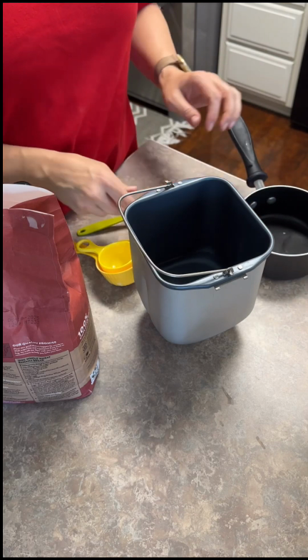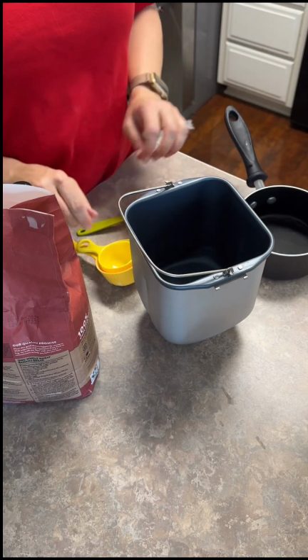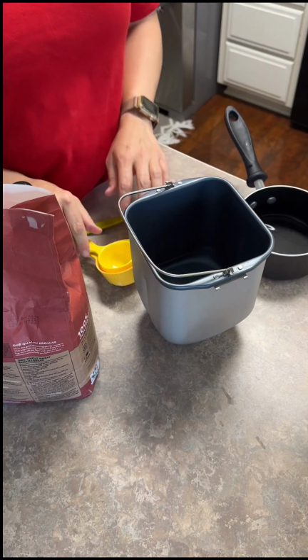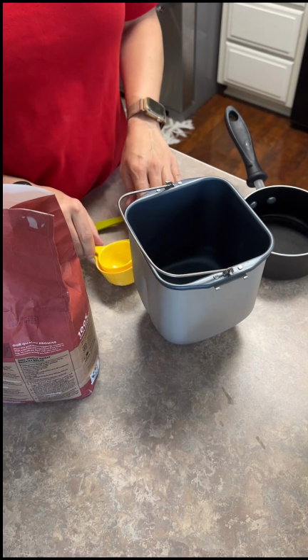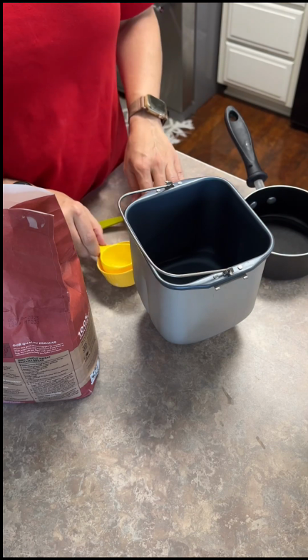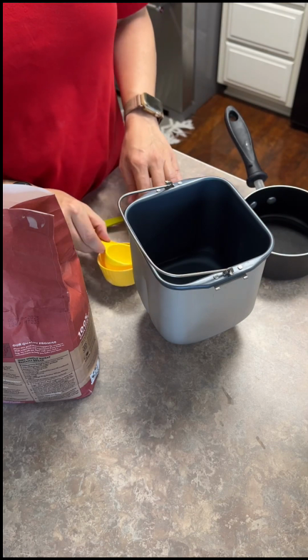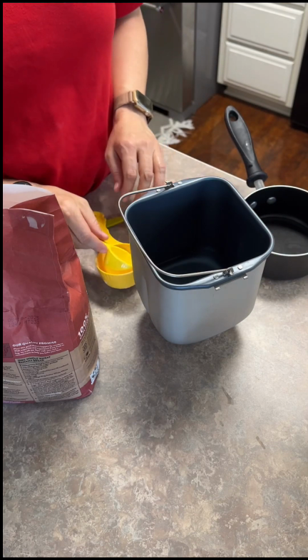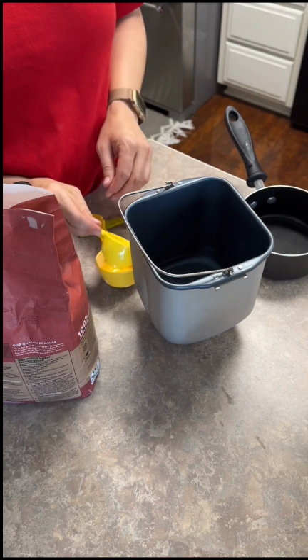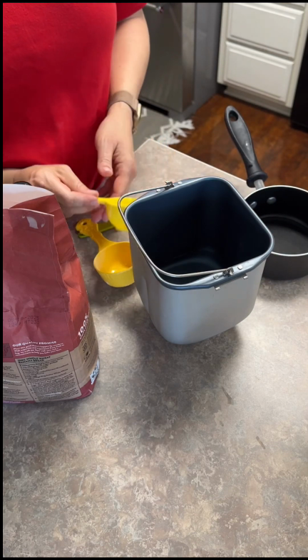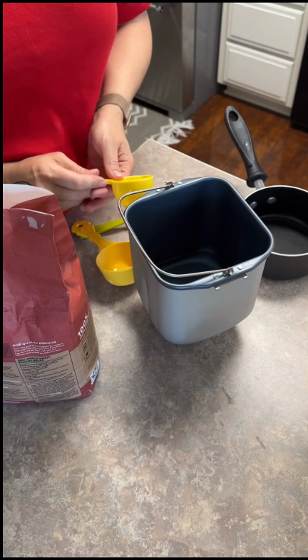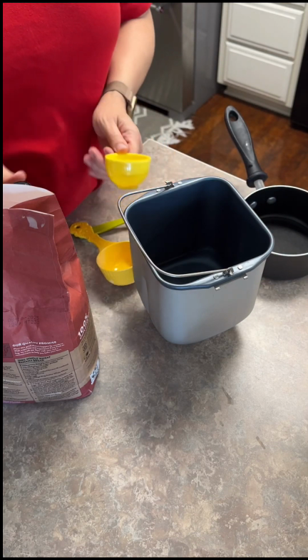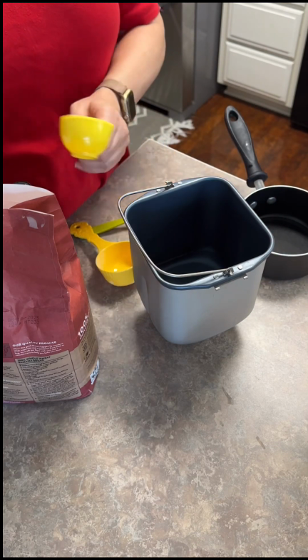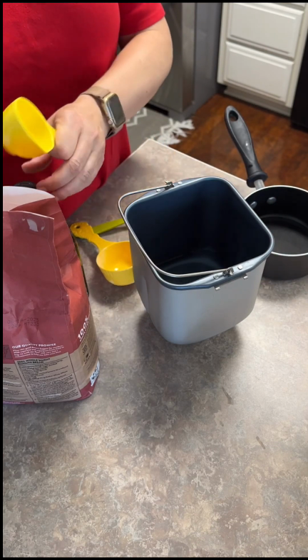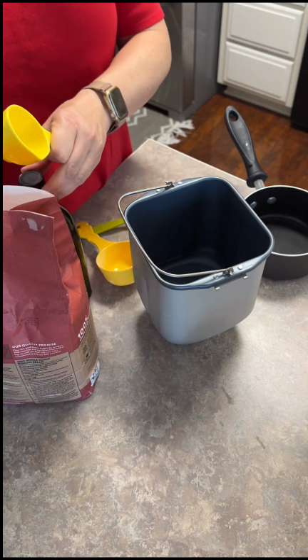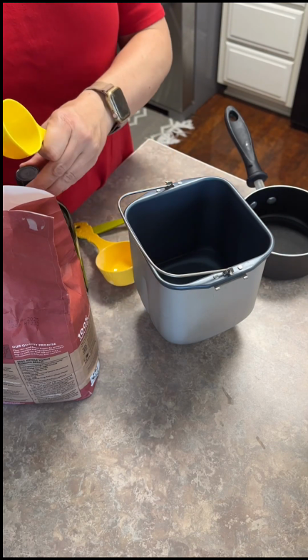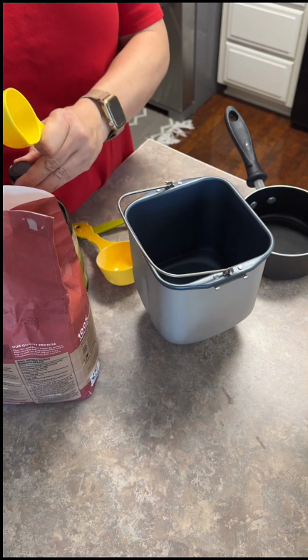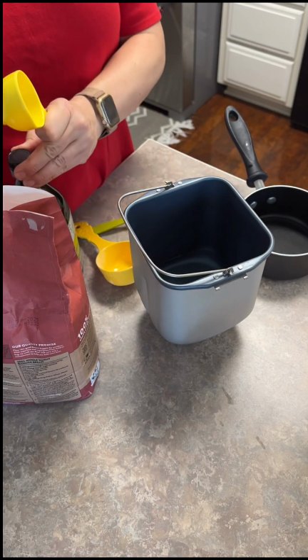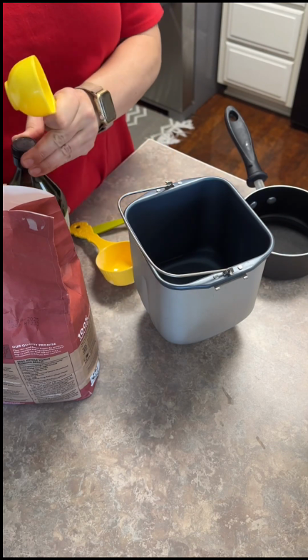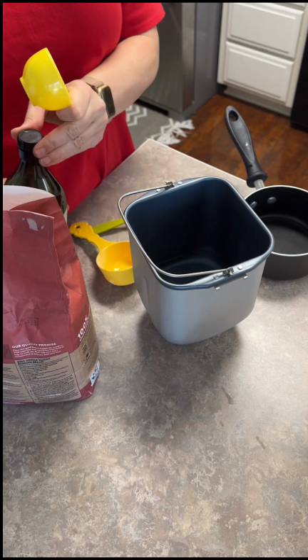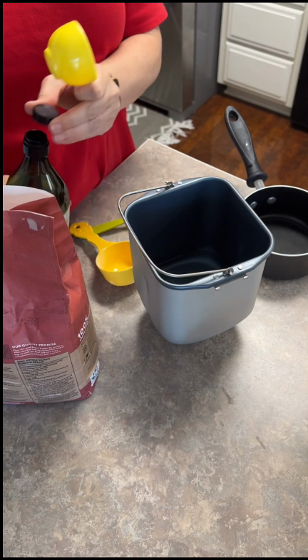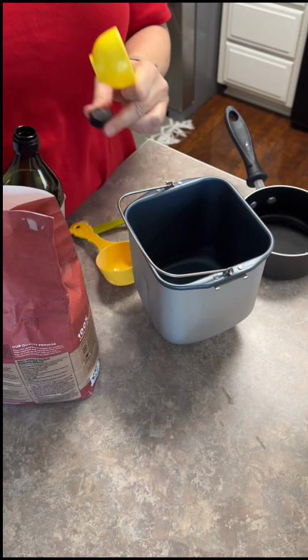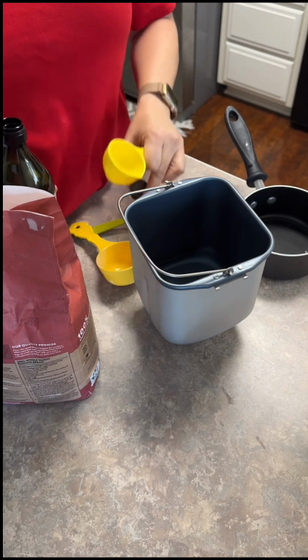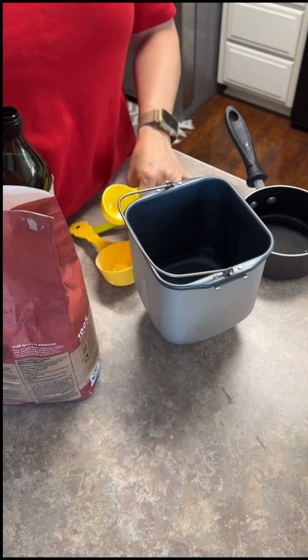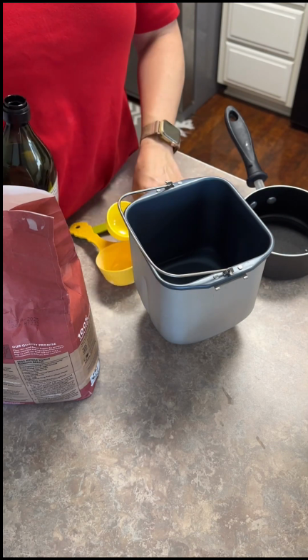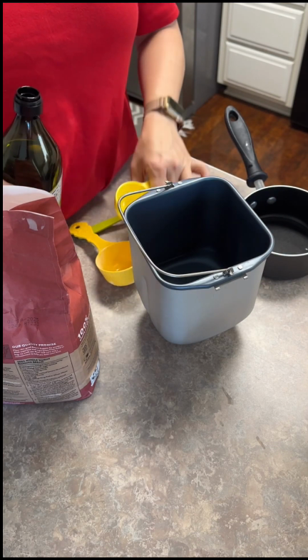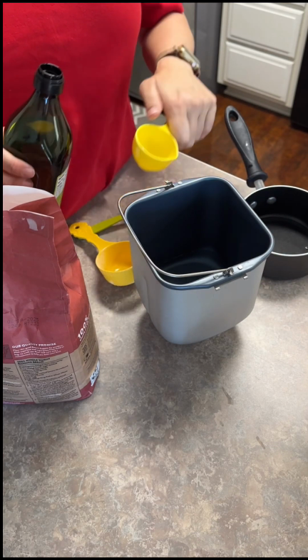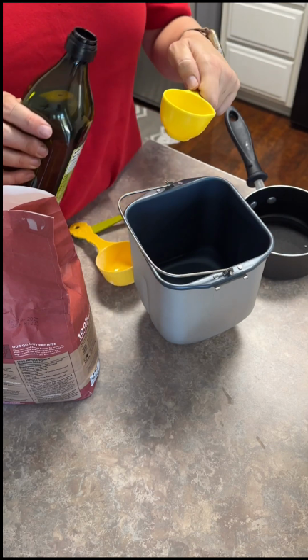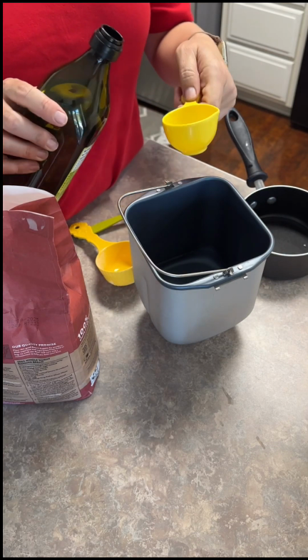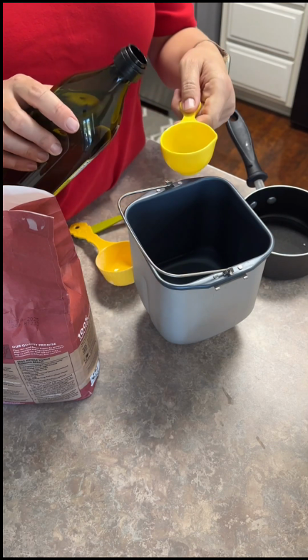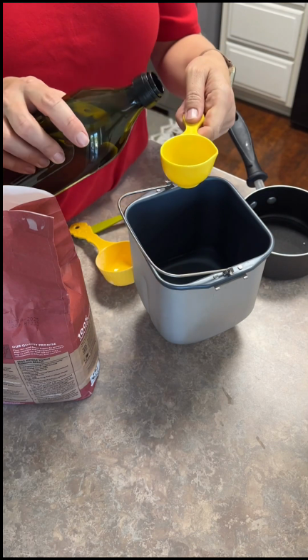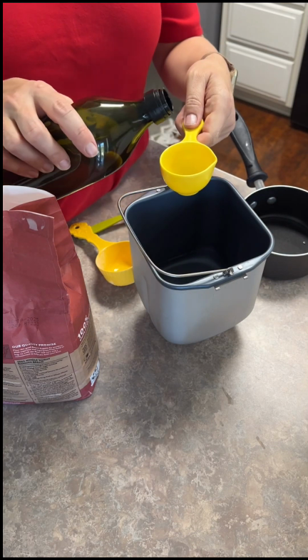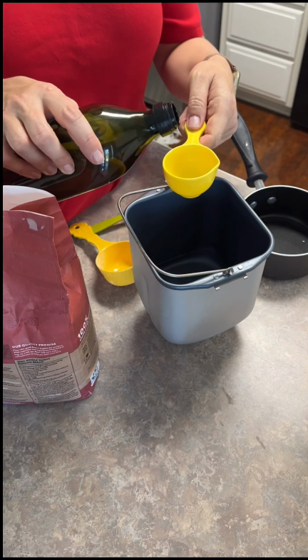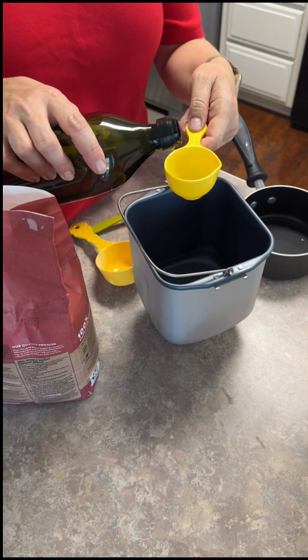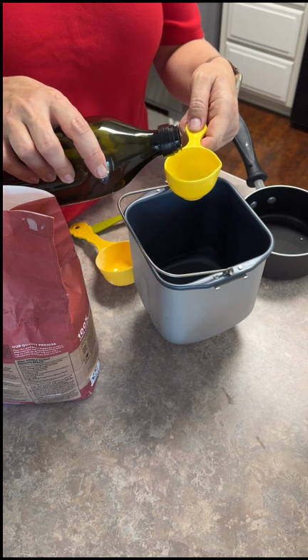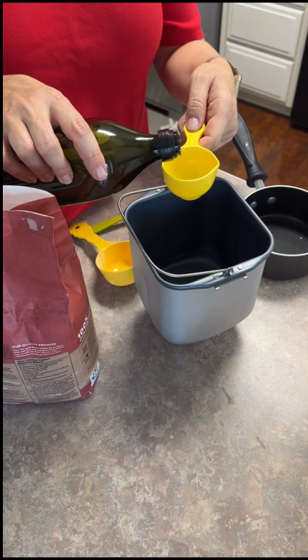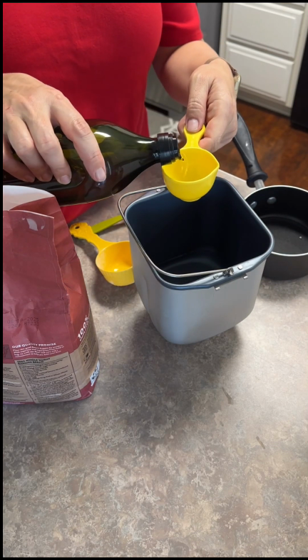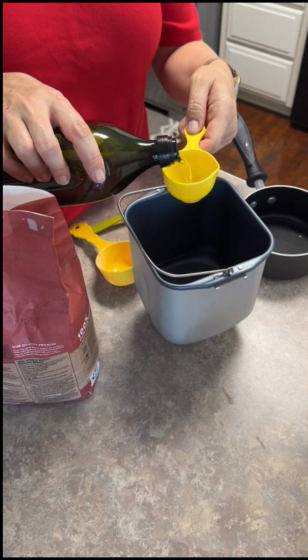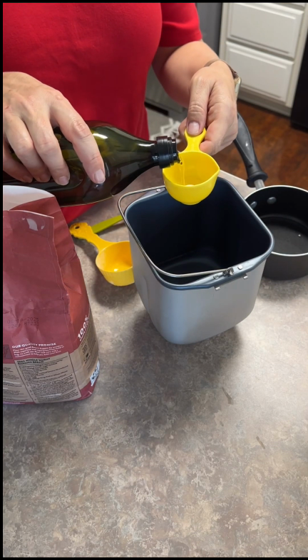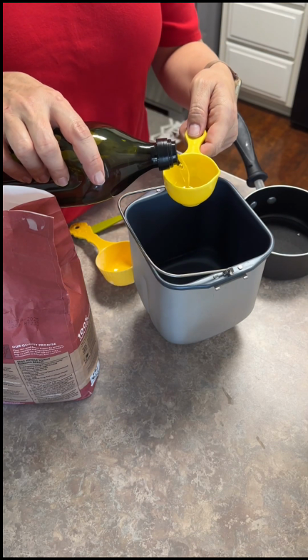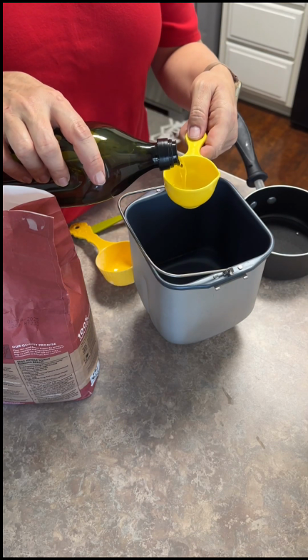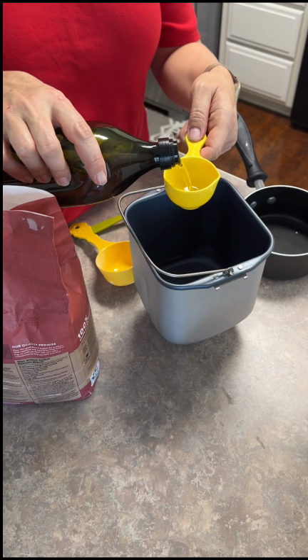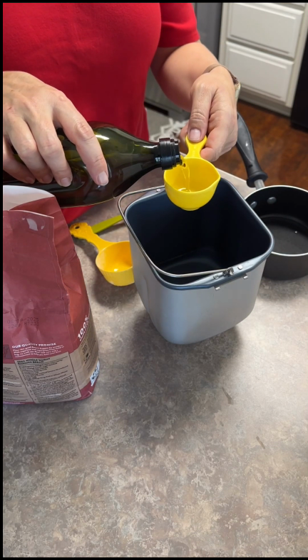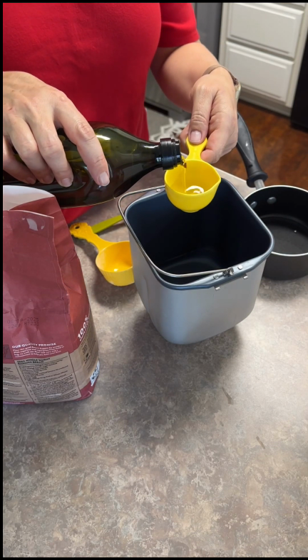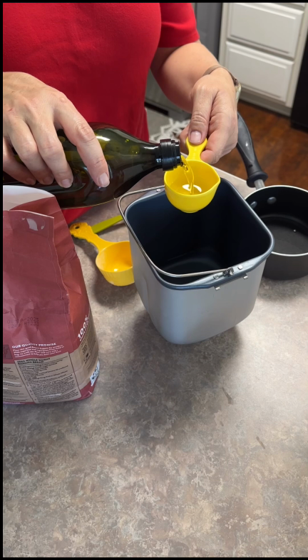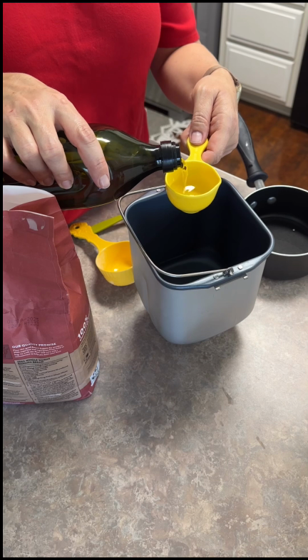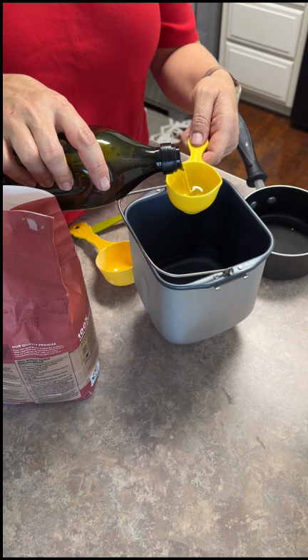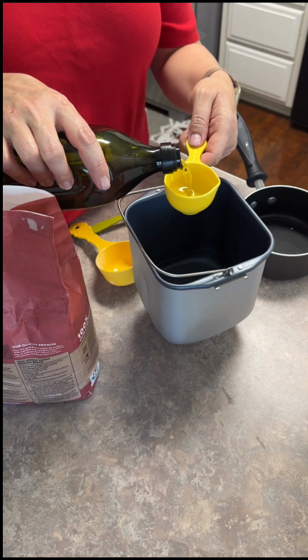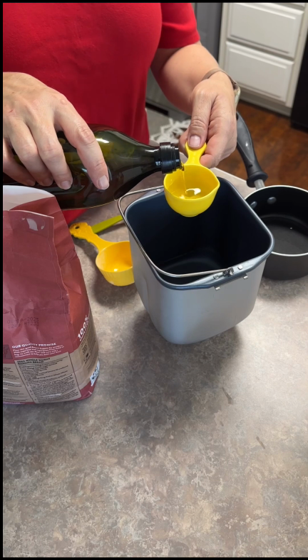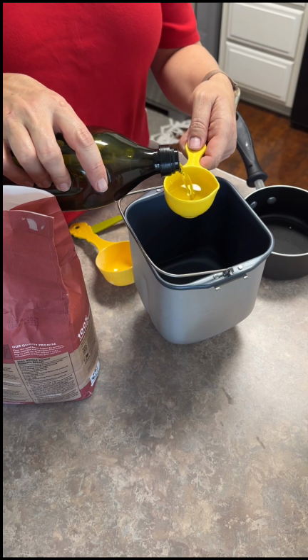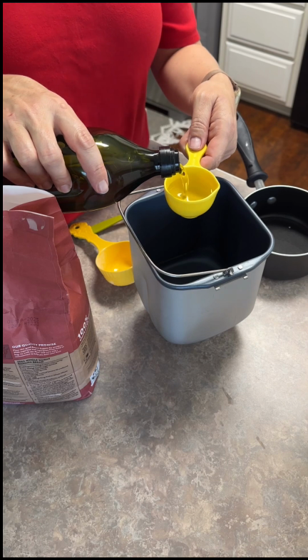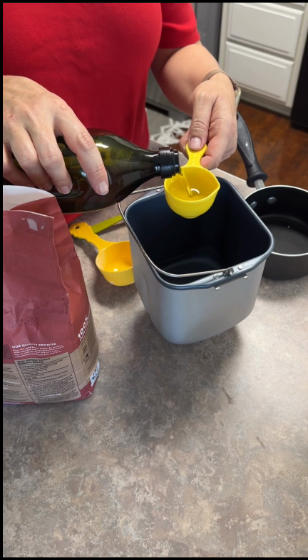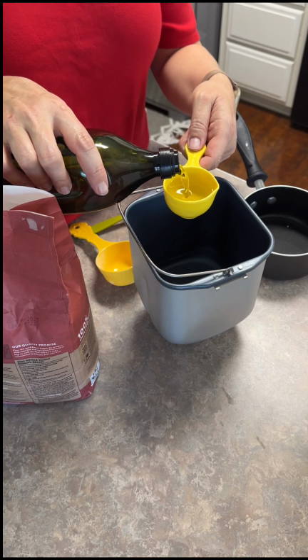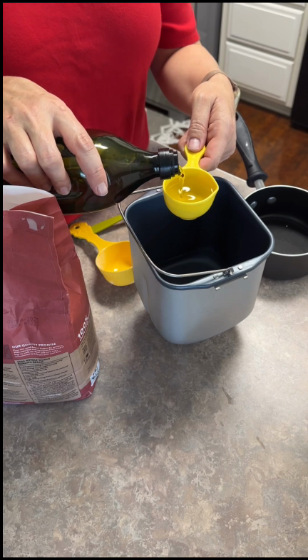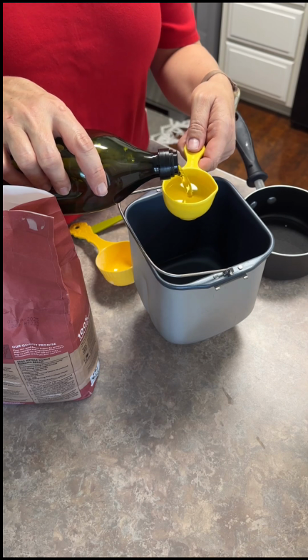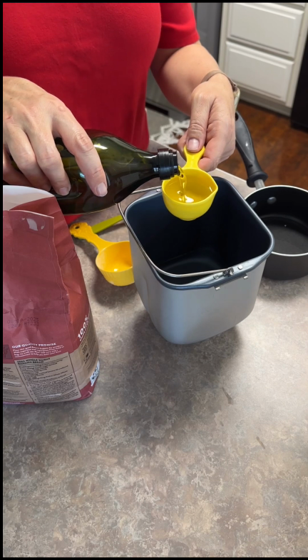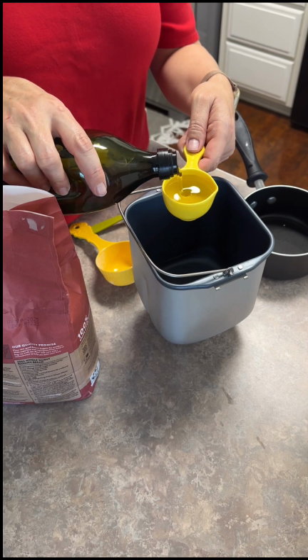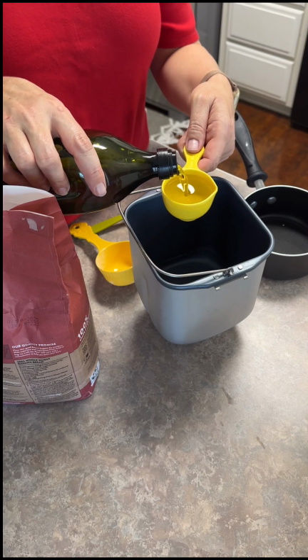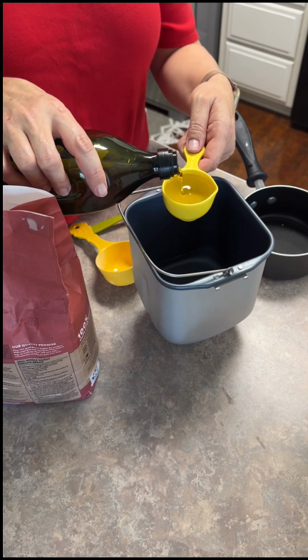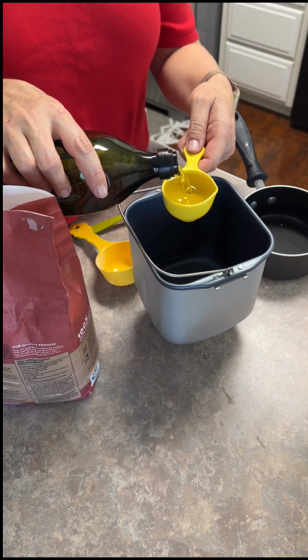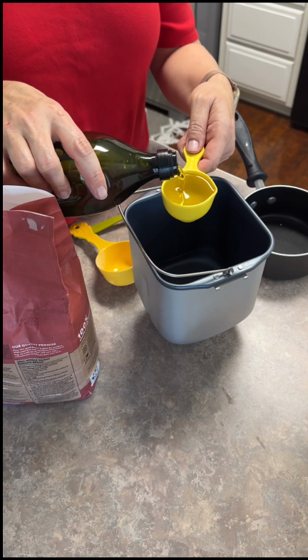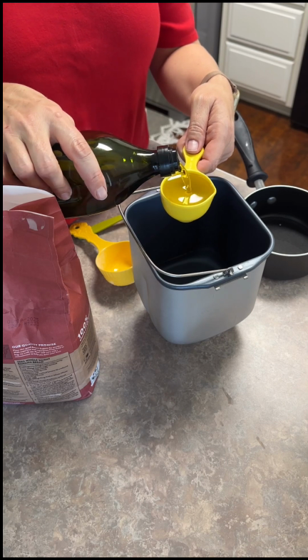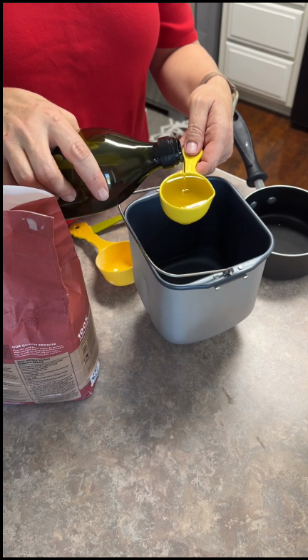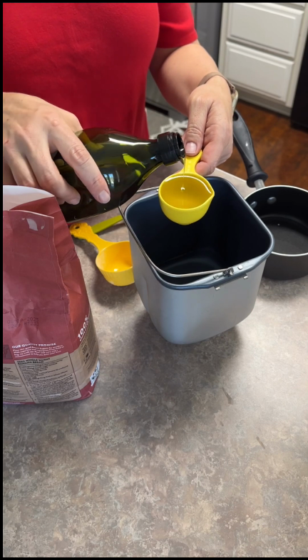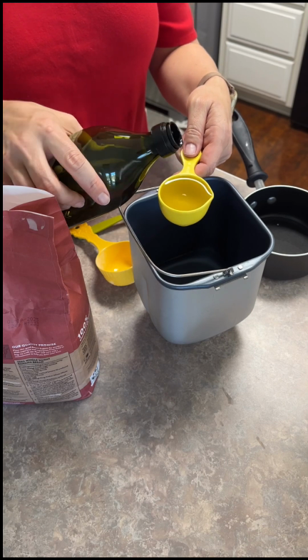Then it's a quarter cup of oil. I like any kind of olive oil - I happen to have the extra virgin olive oil right here, so a quarter cup of oil.